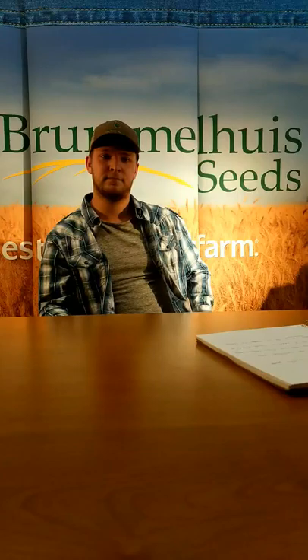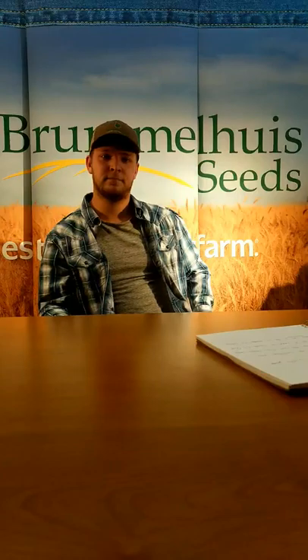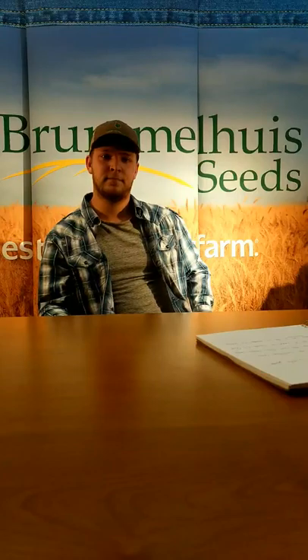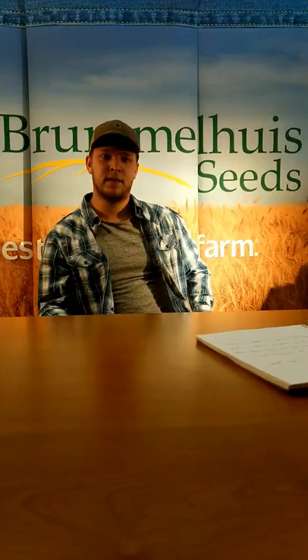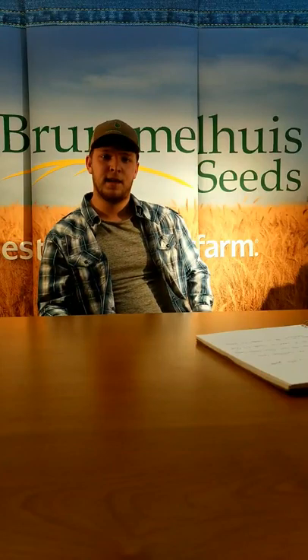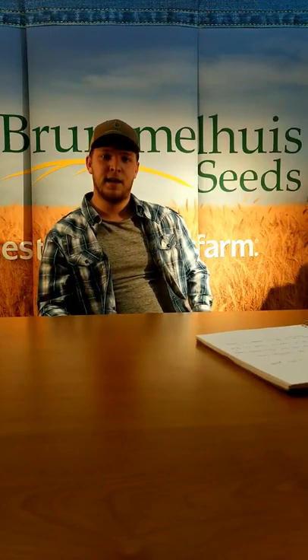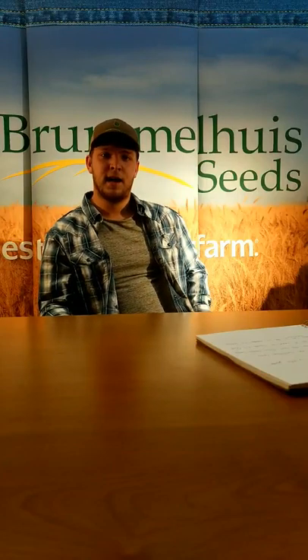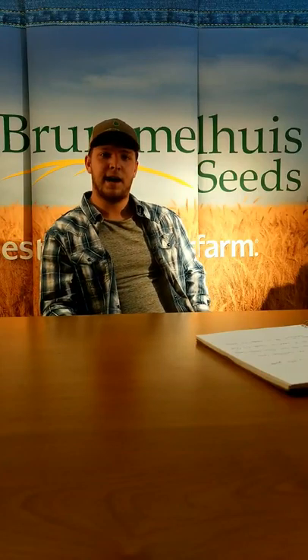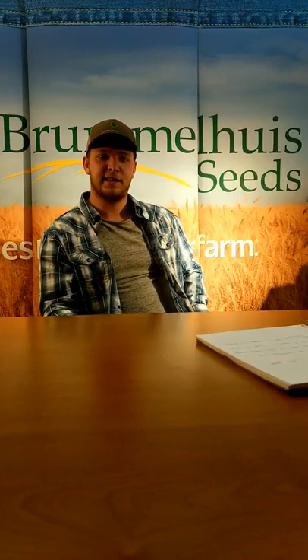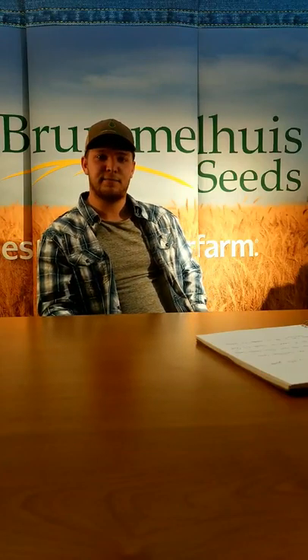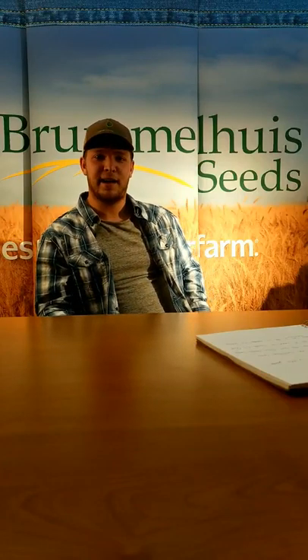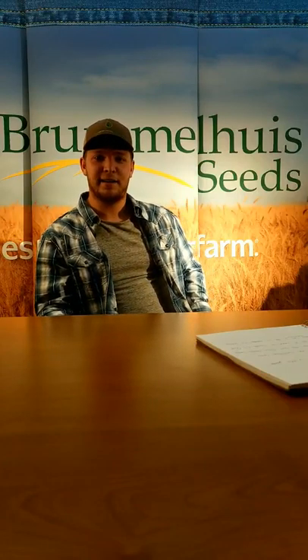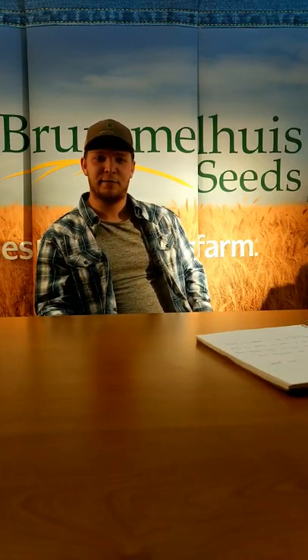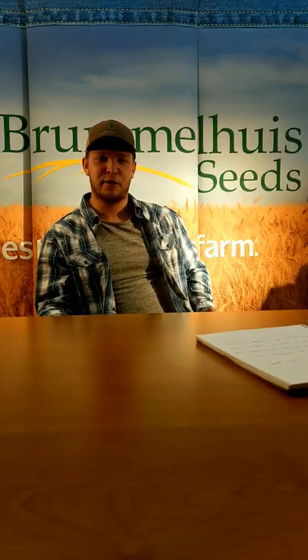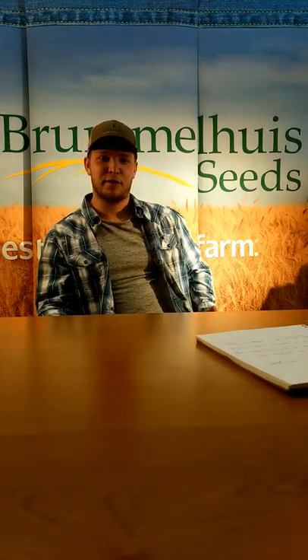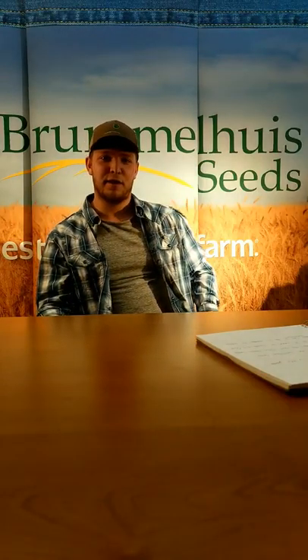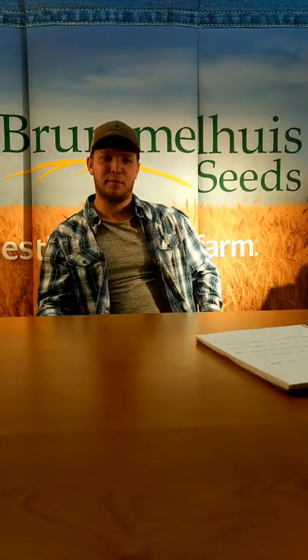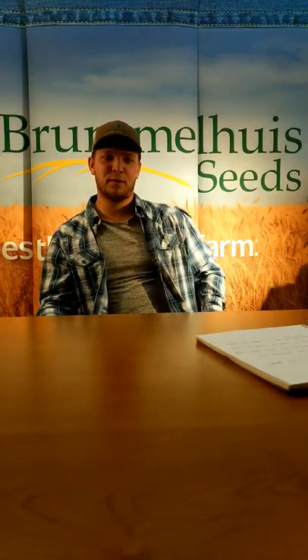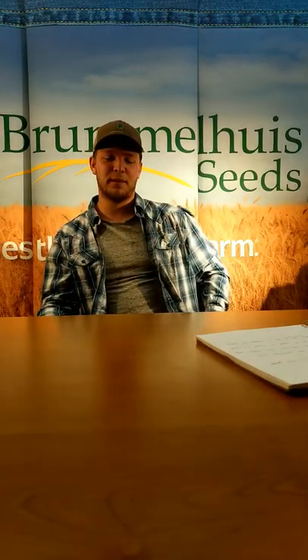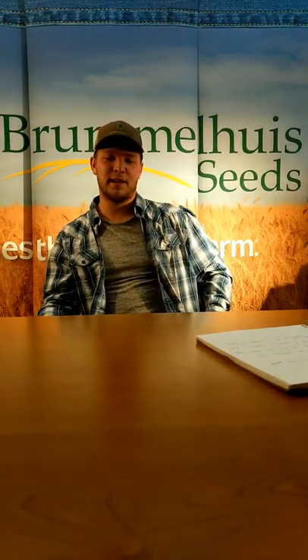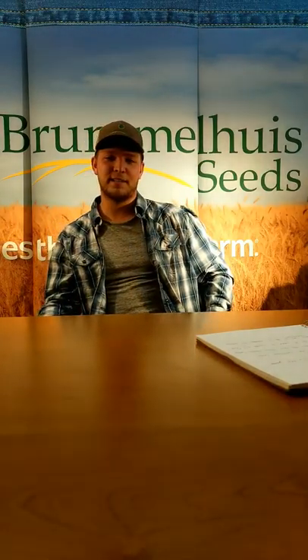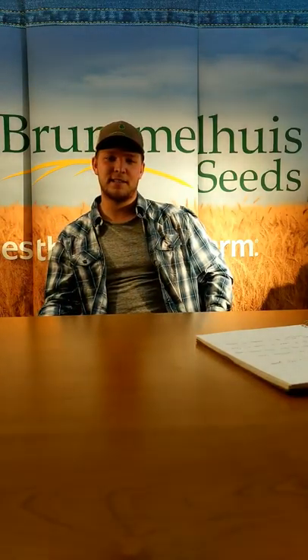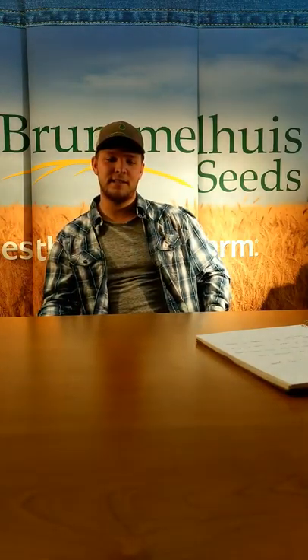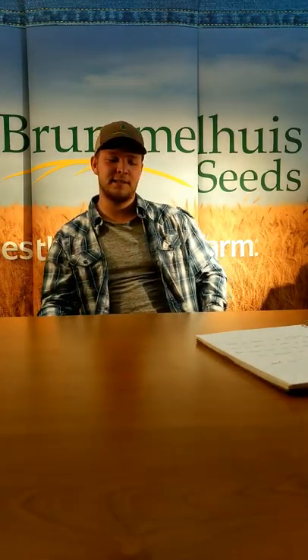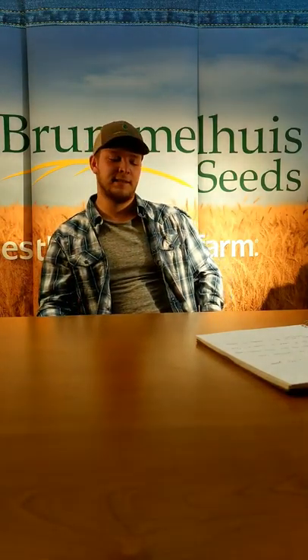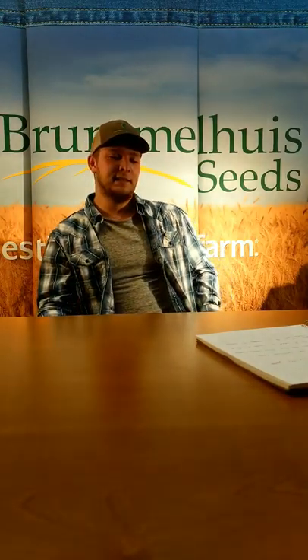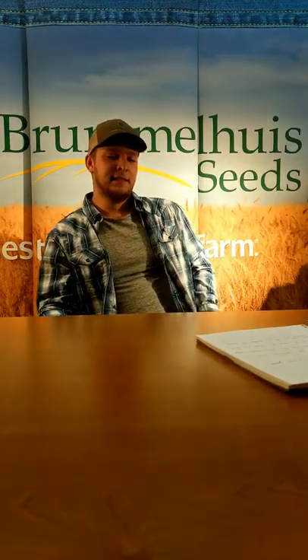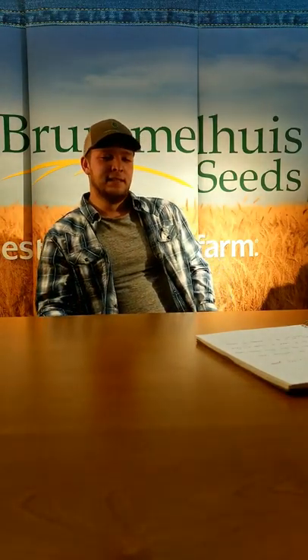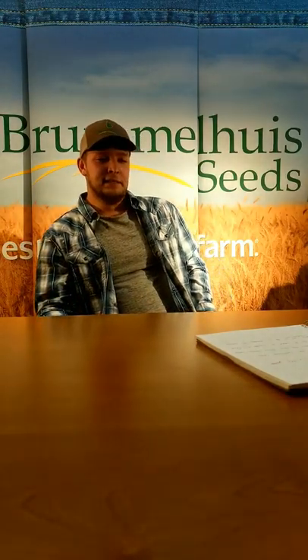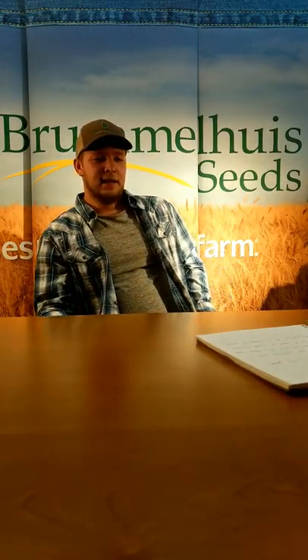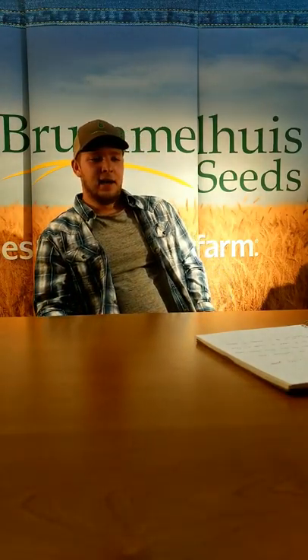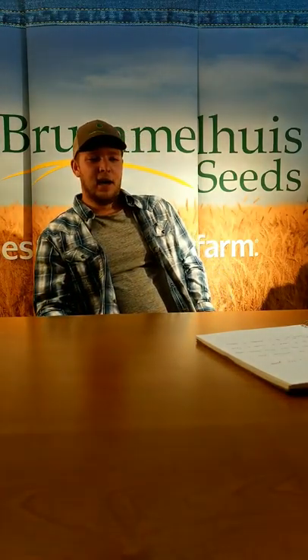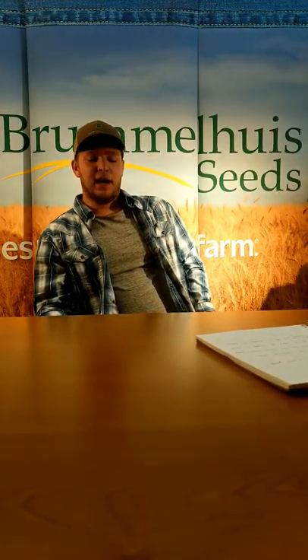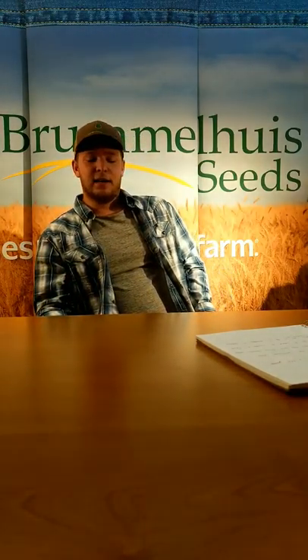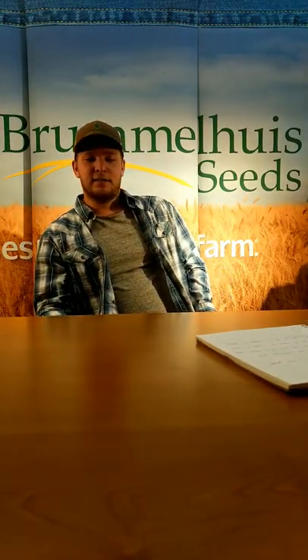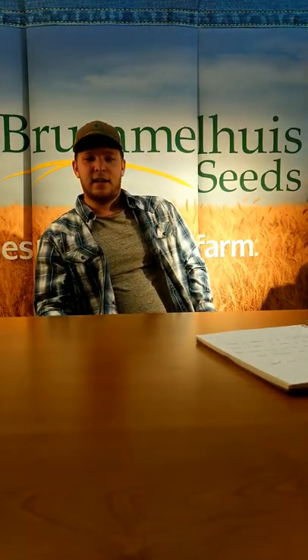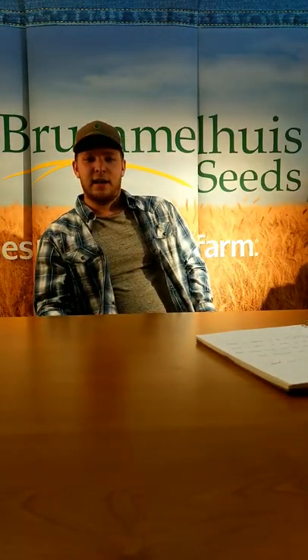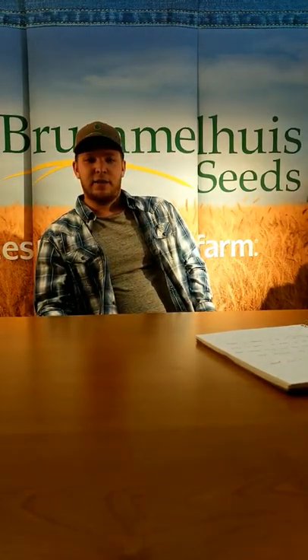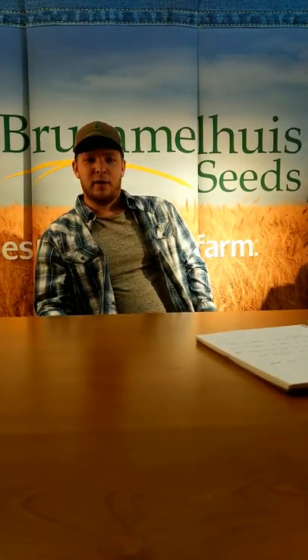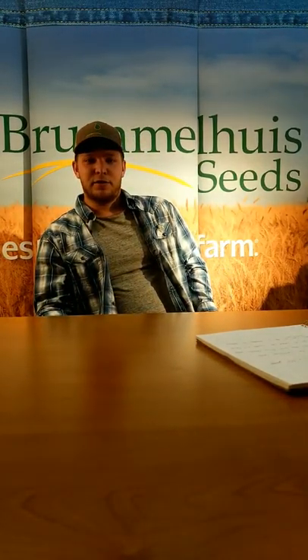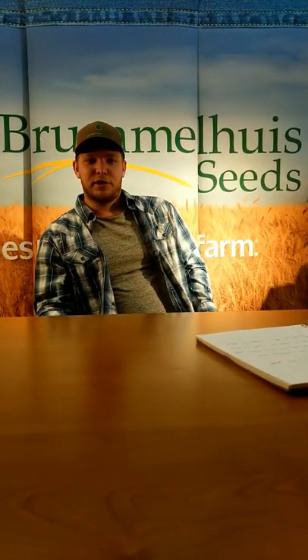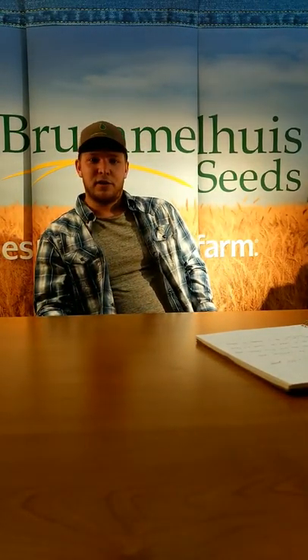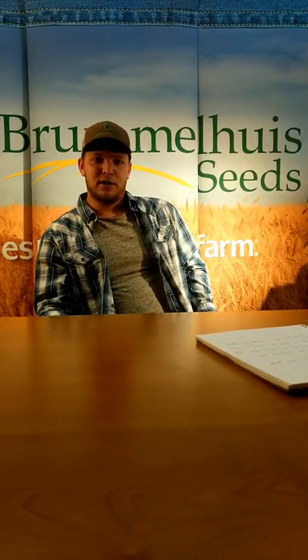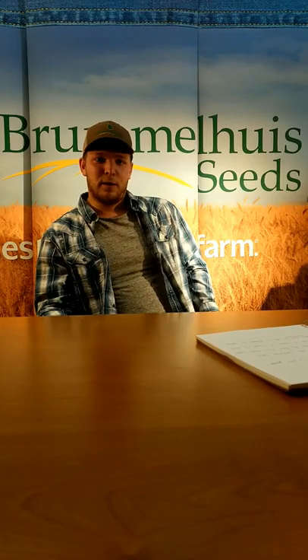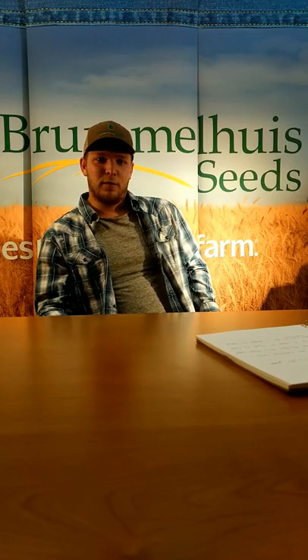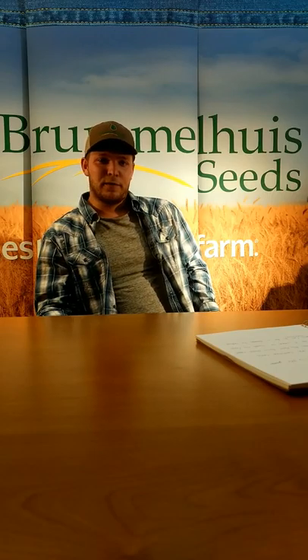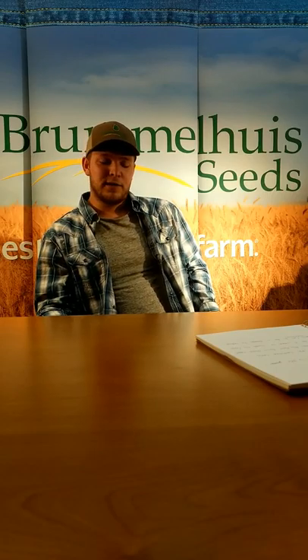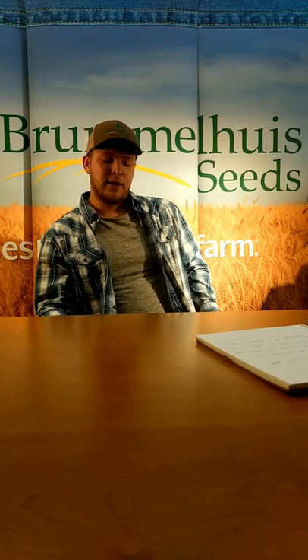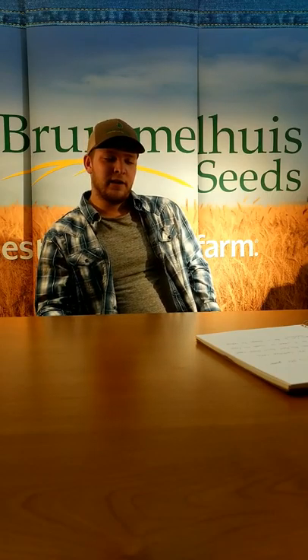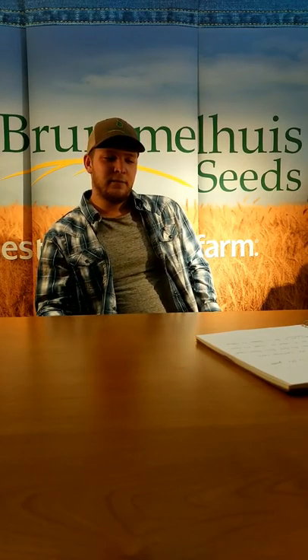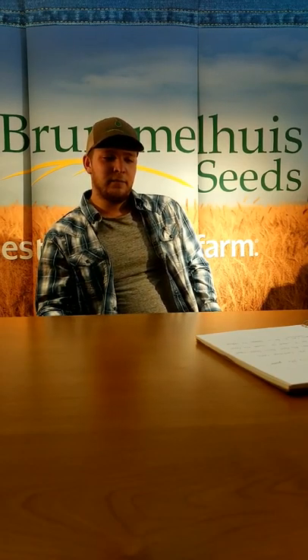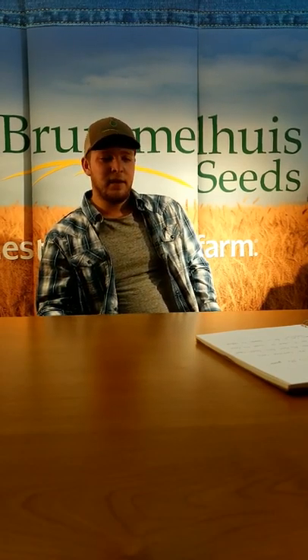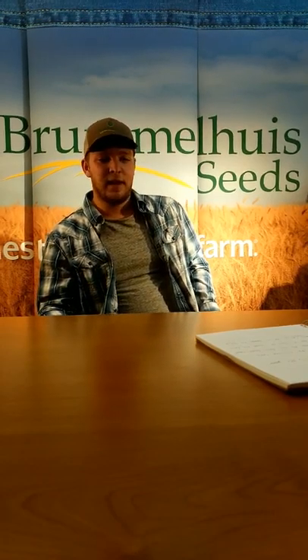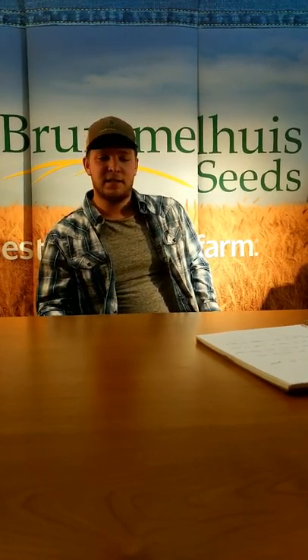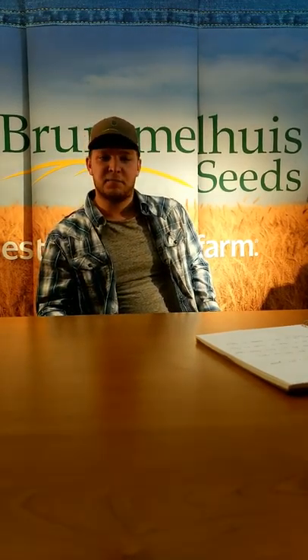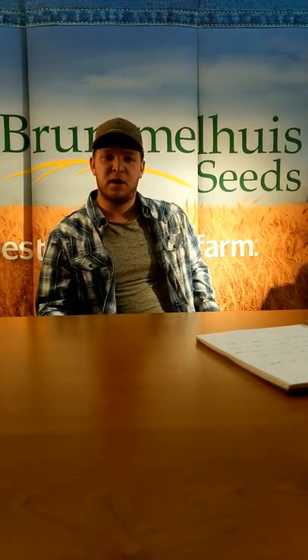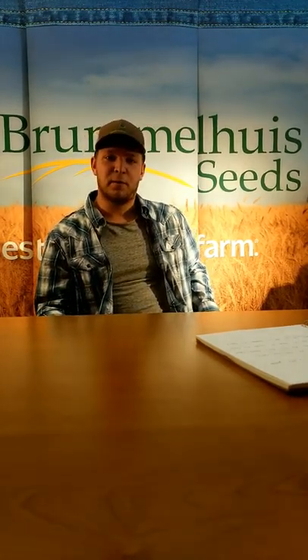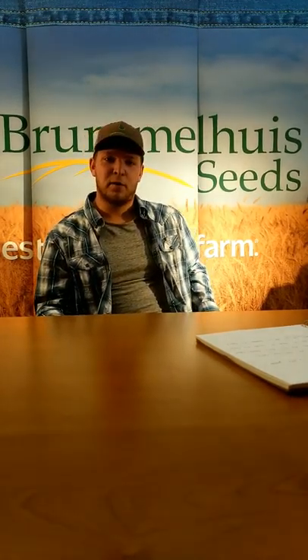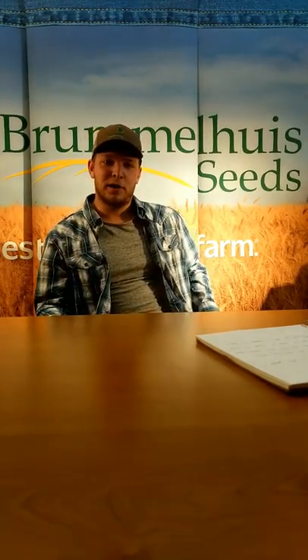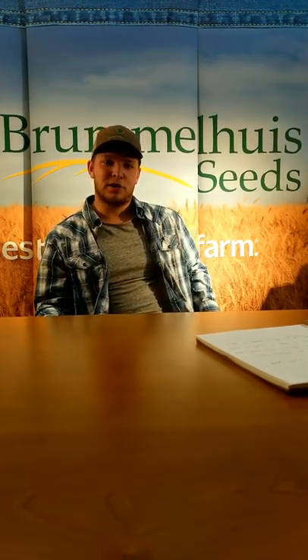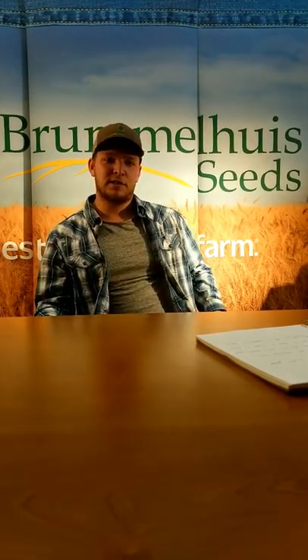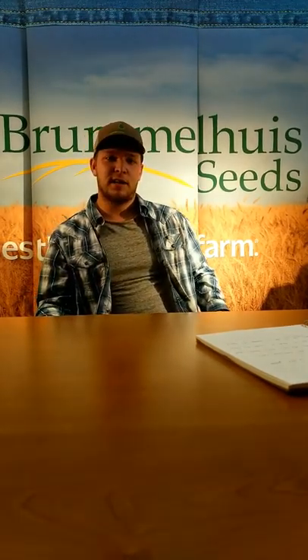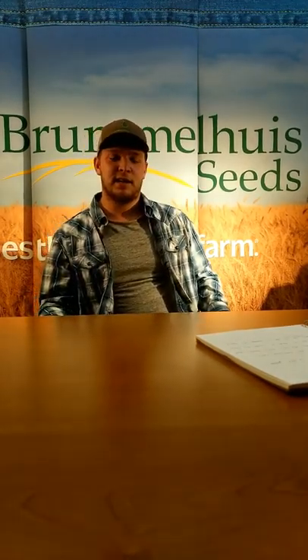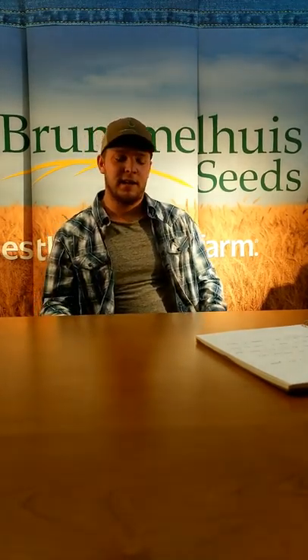Hi, it's Matt with Brumel Heist Seeds. Today I thought we should talk about fusarium and some common questions I get.